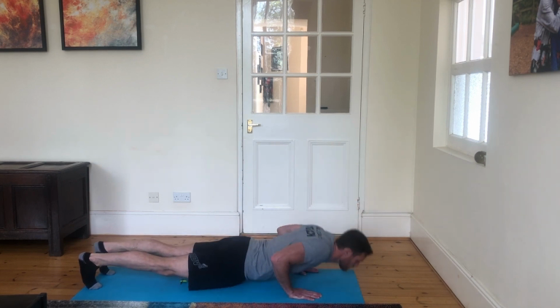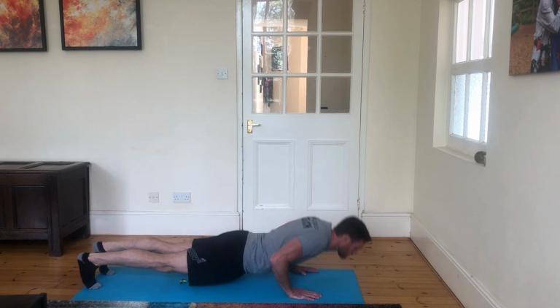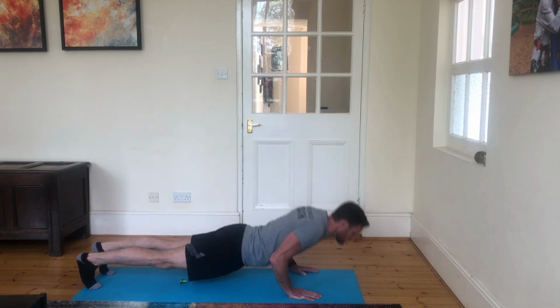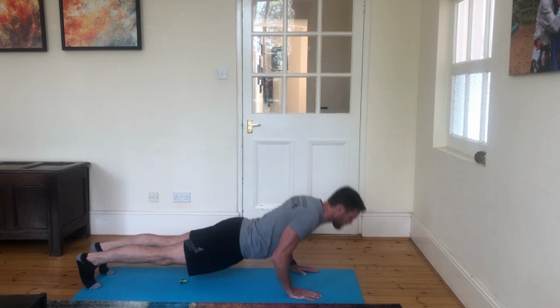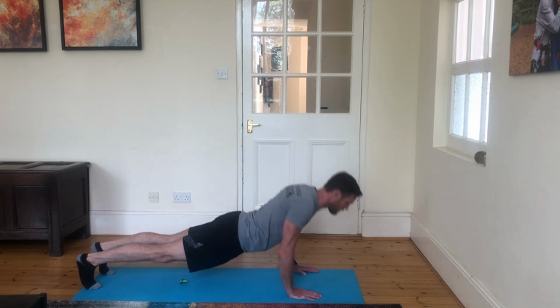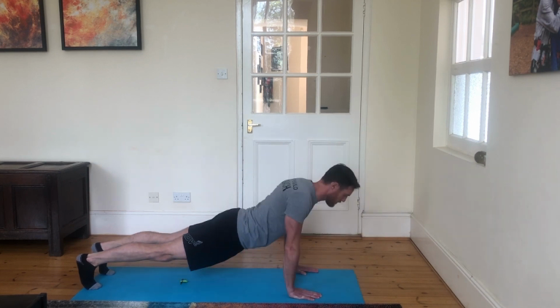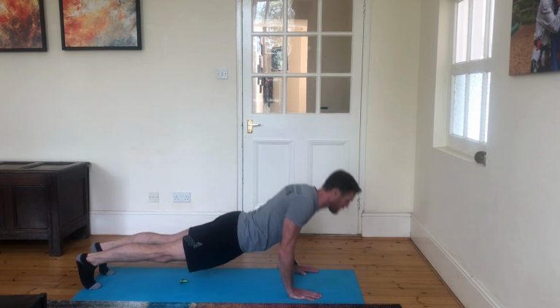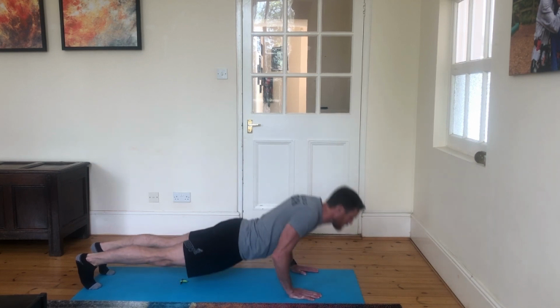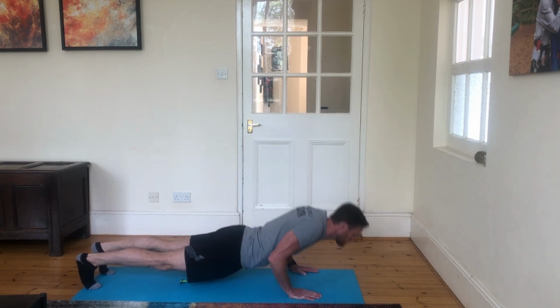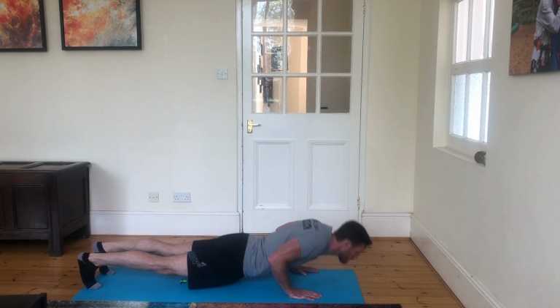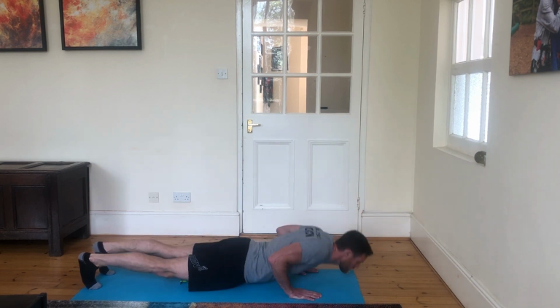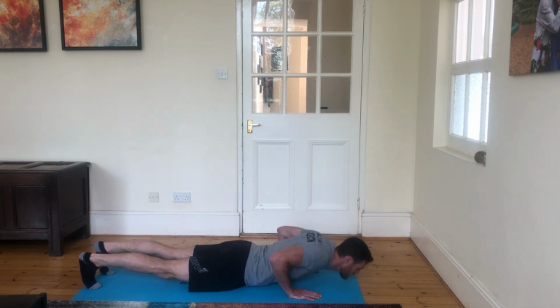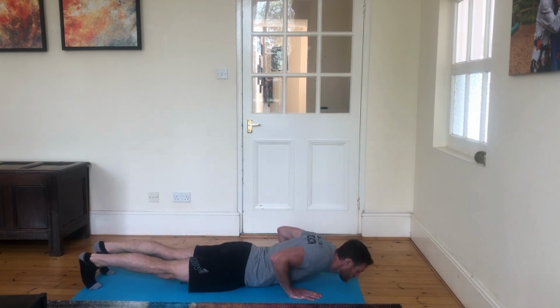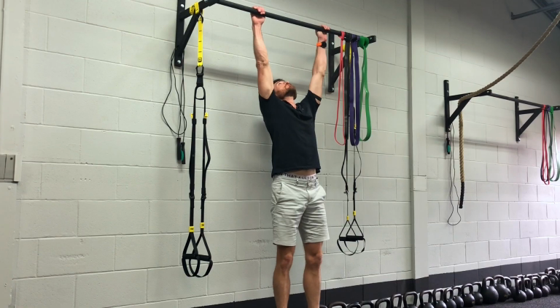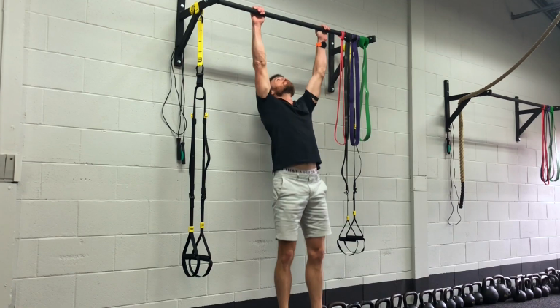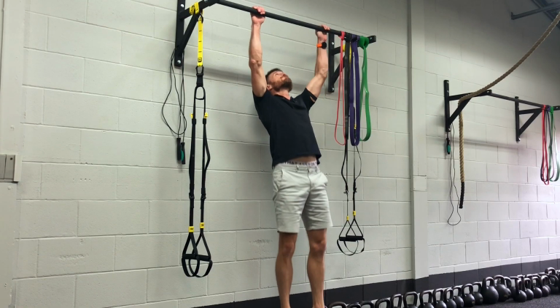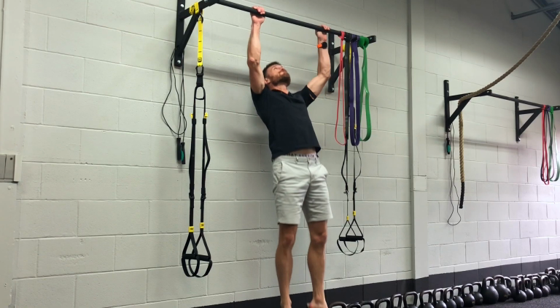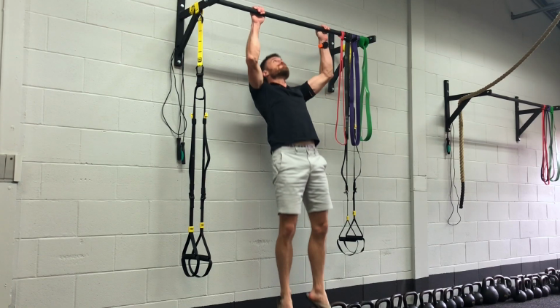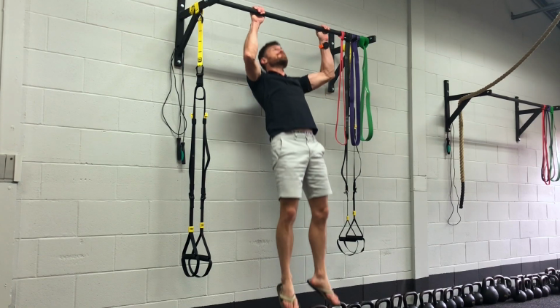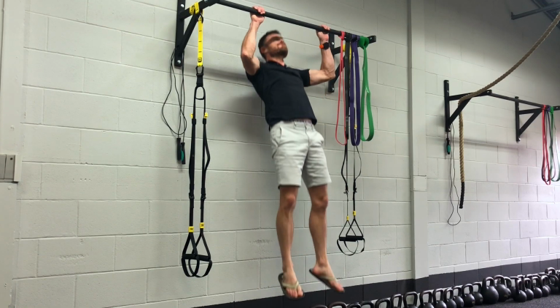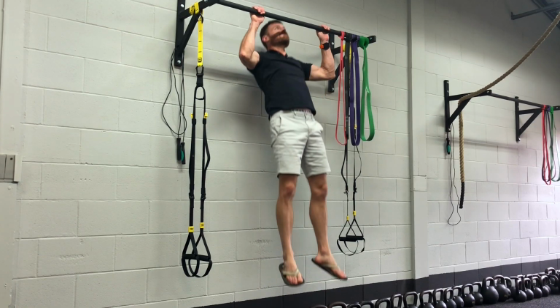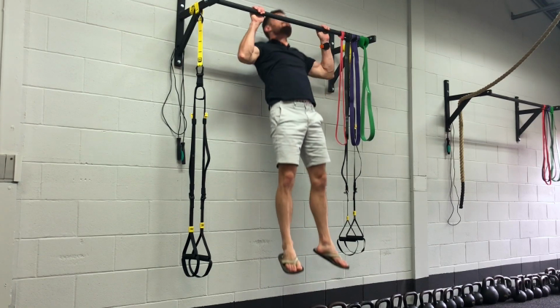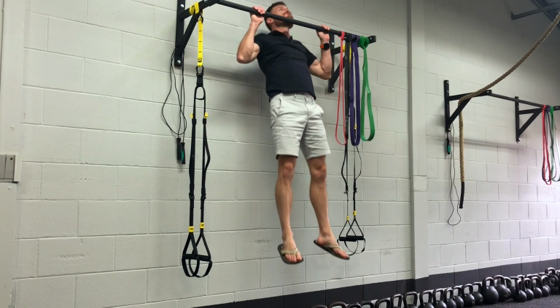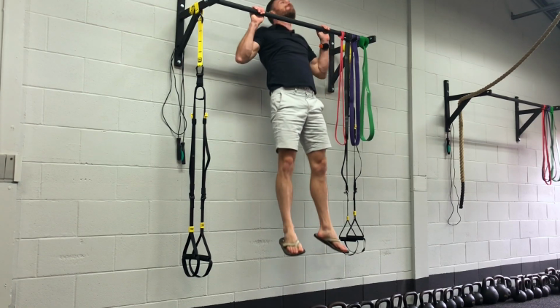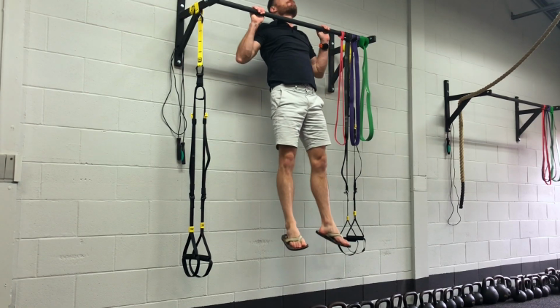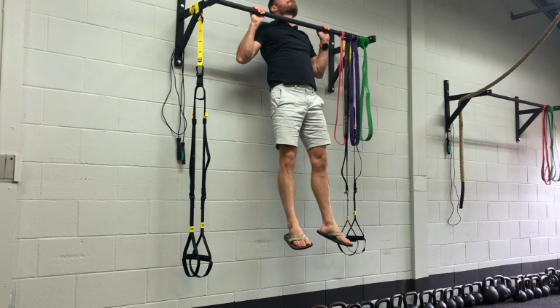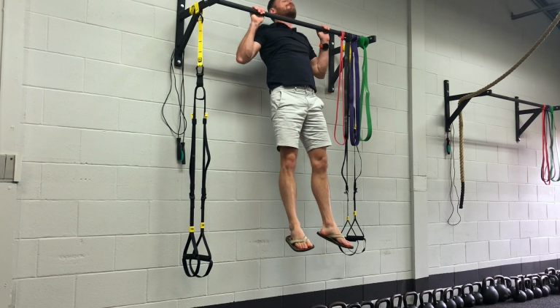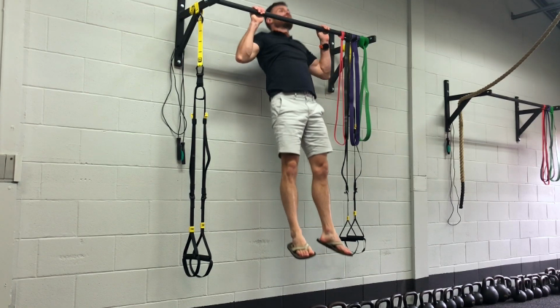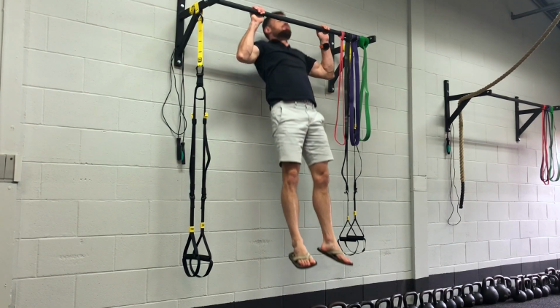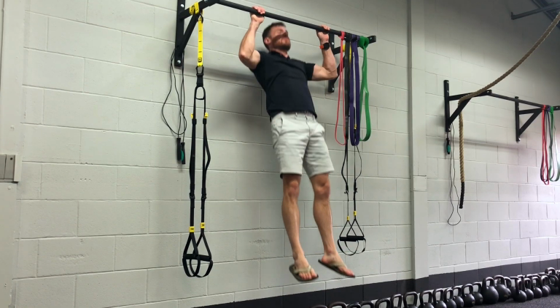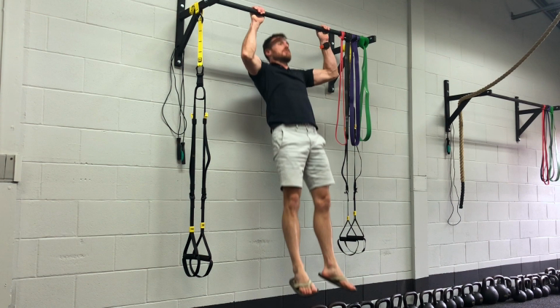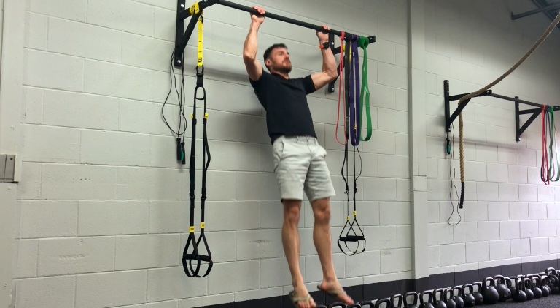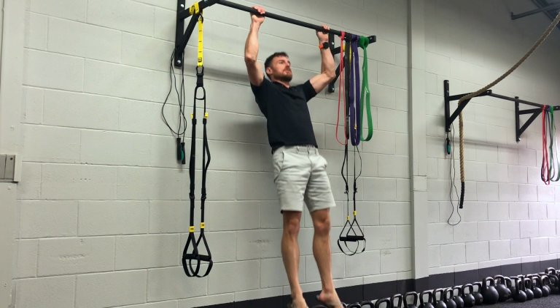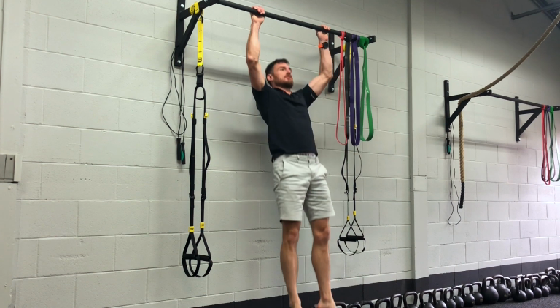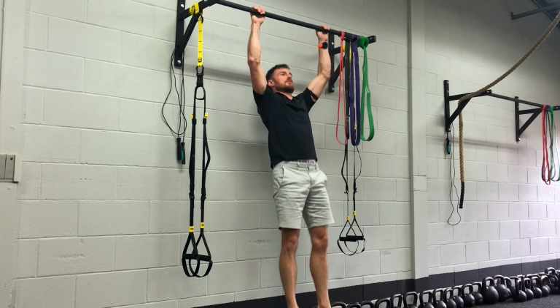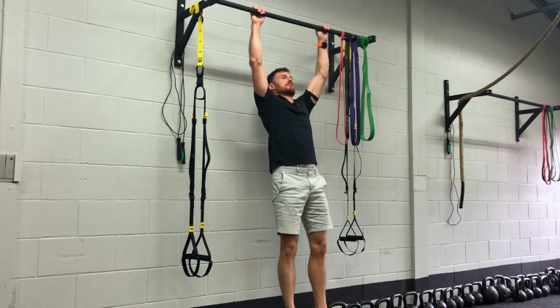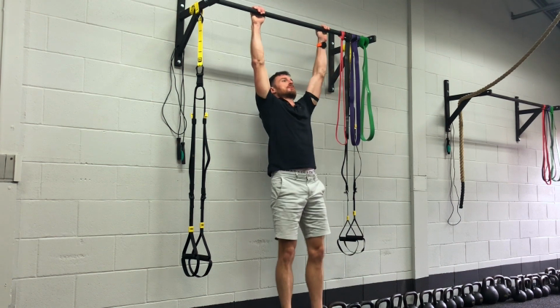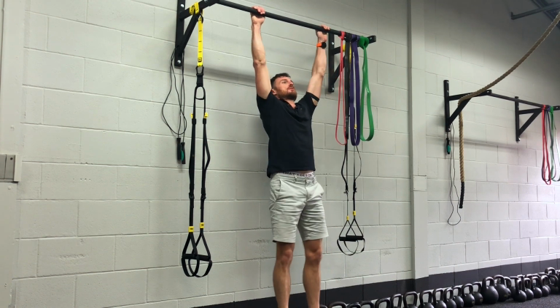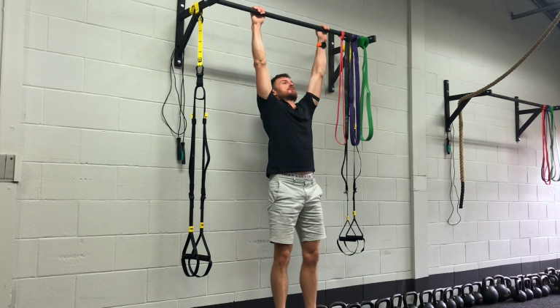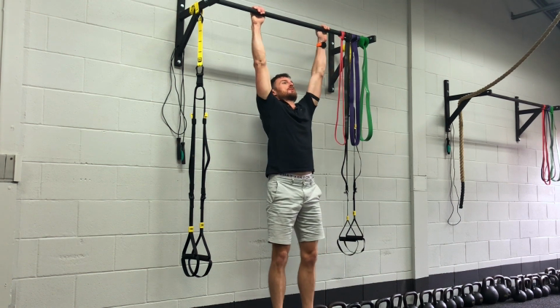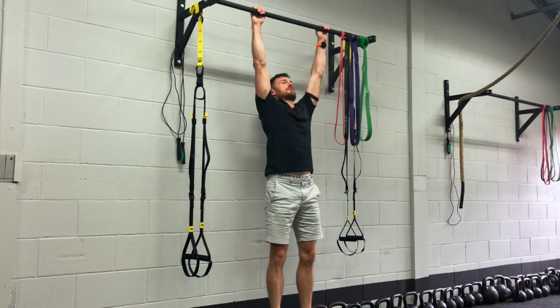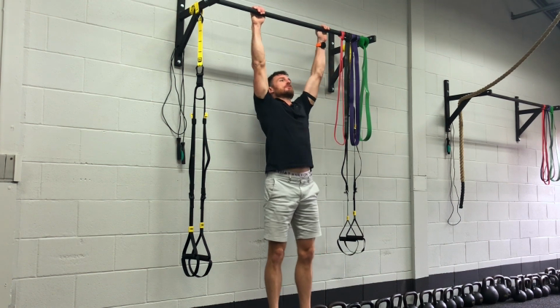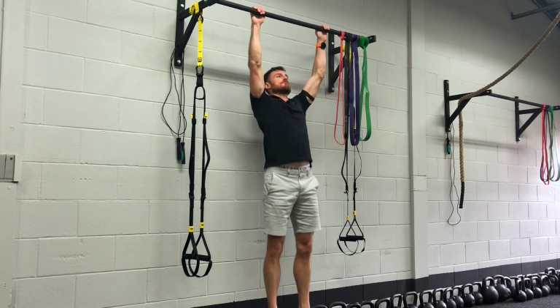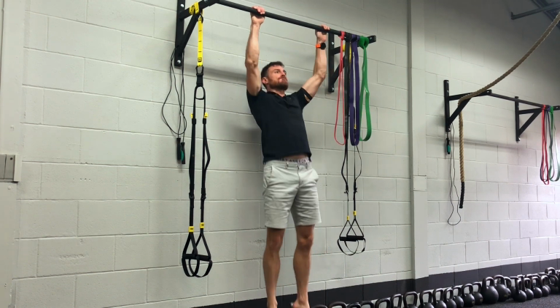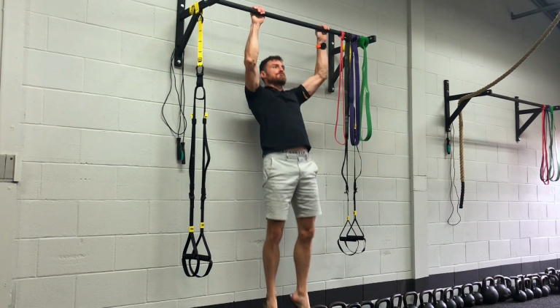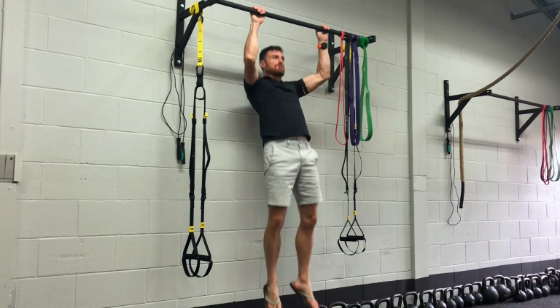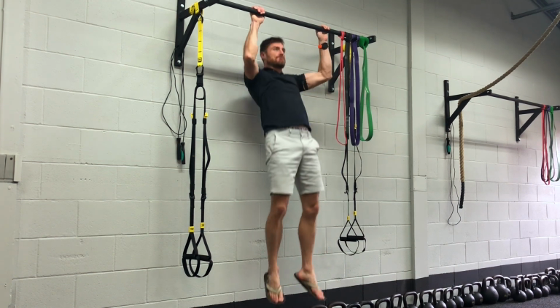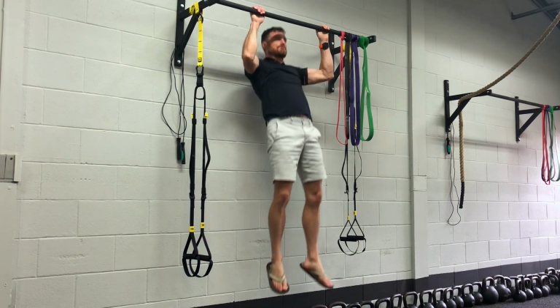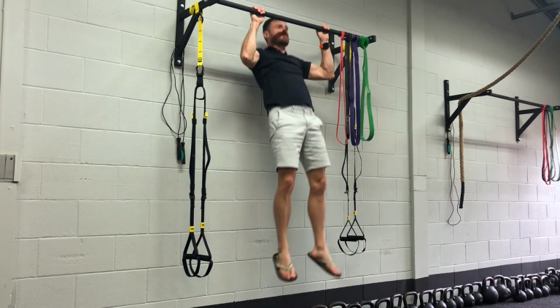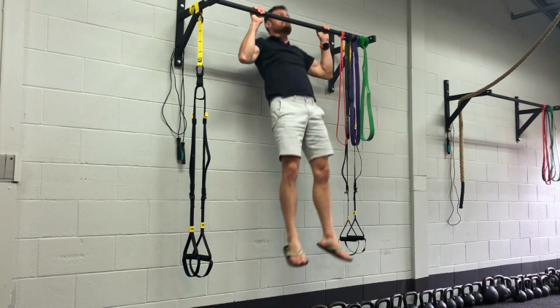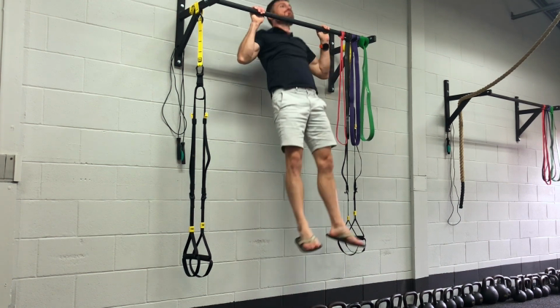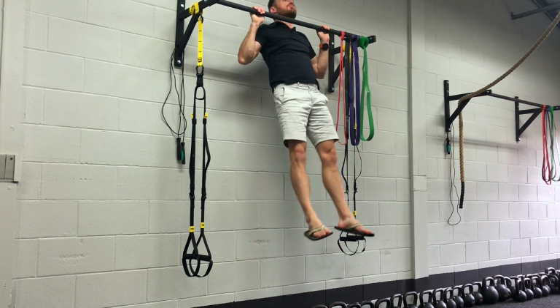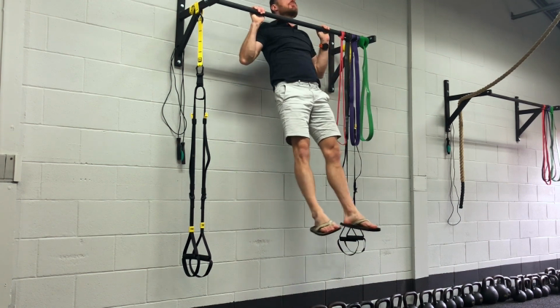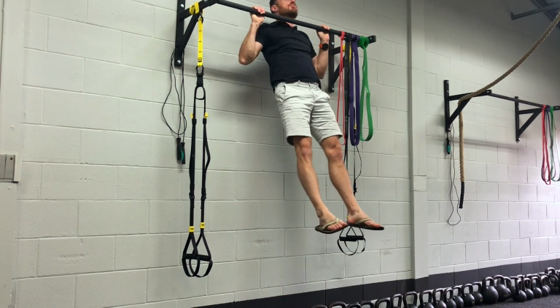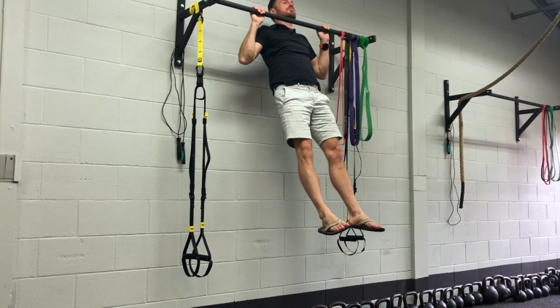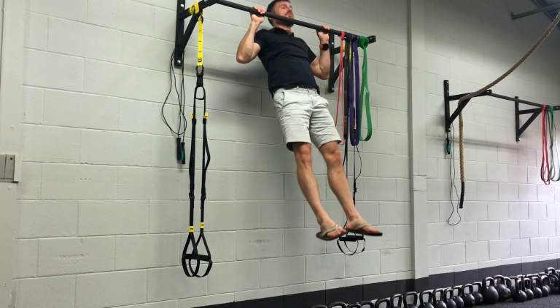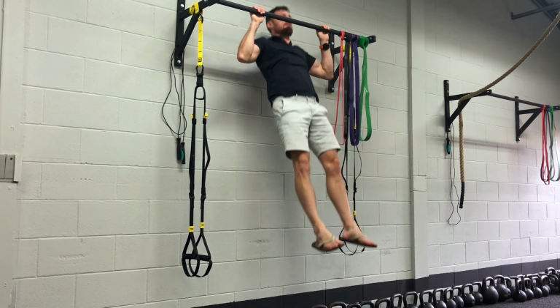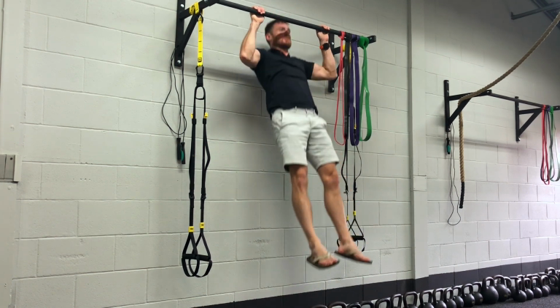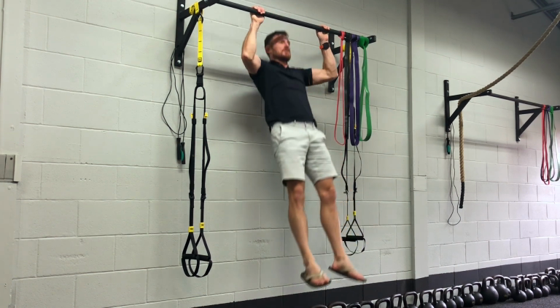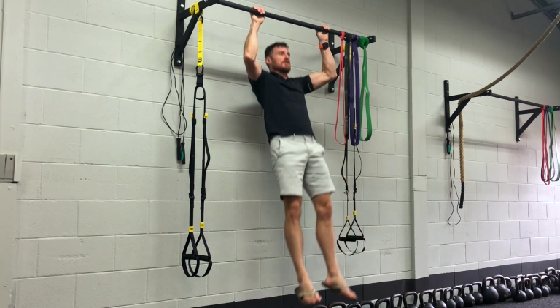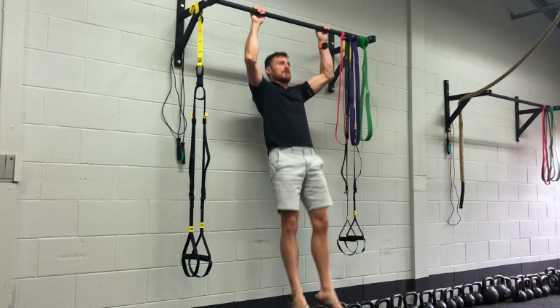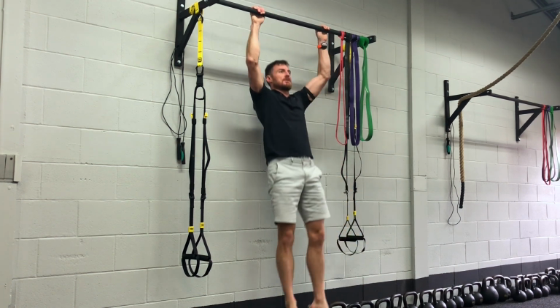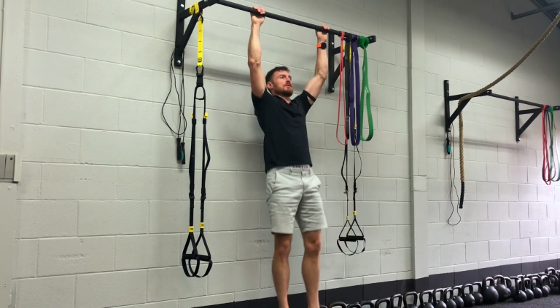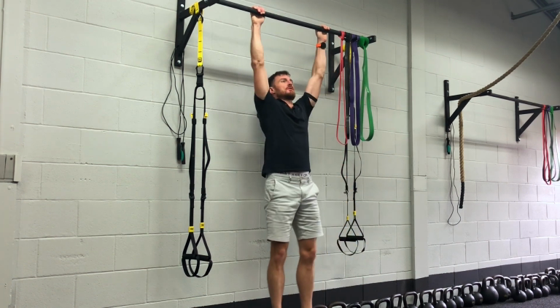10 pull-ups, 20 push-ups, 30 sit-ups, 40 jumping lunges, 30 sit-ups, 20 push-ups, 10 pull-ups — three rounds, three minutes between each round. Enjoy!